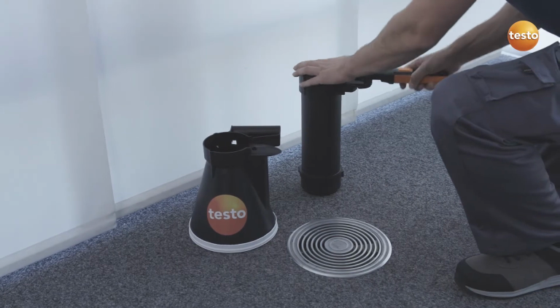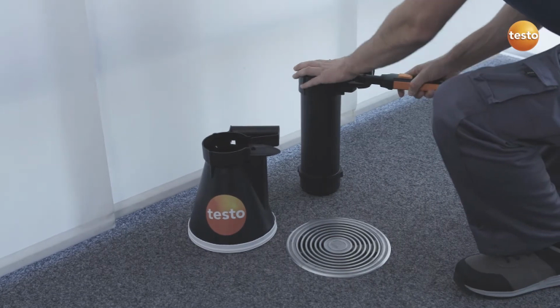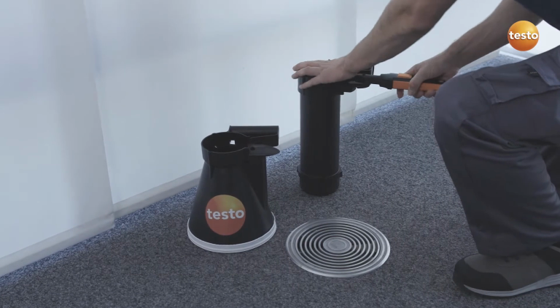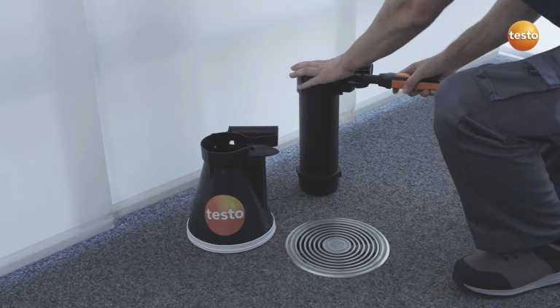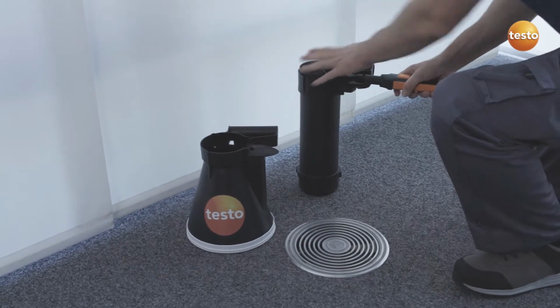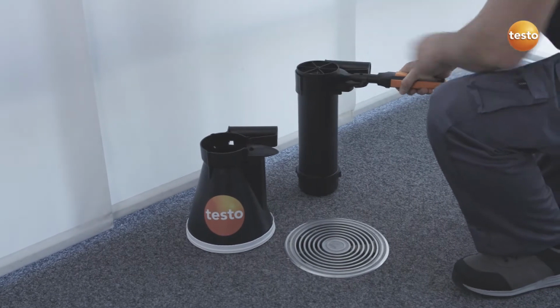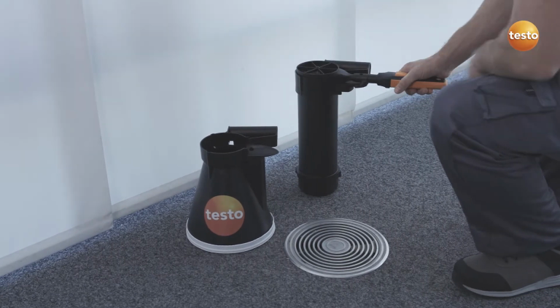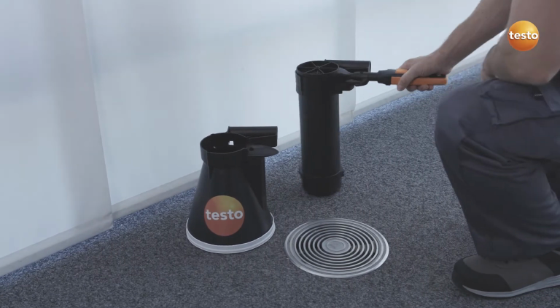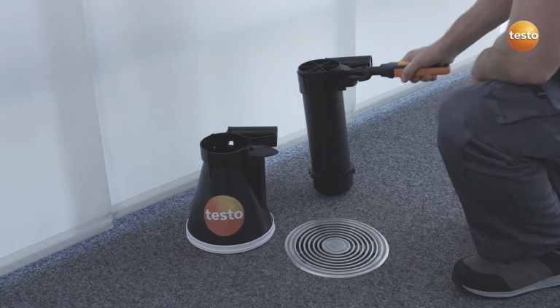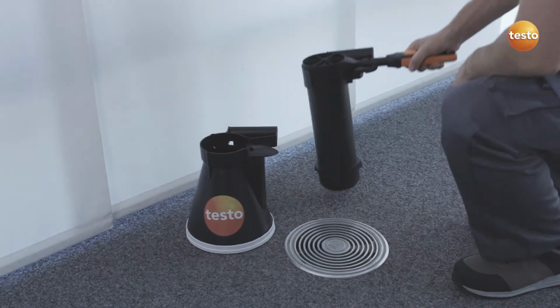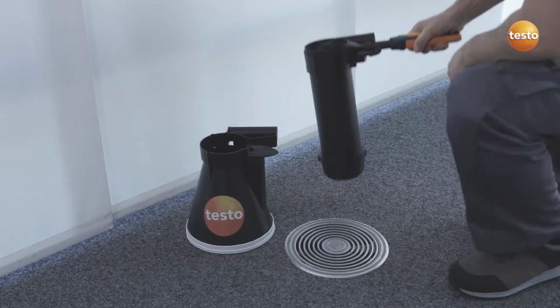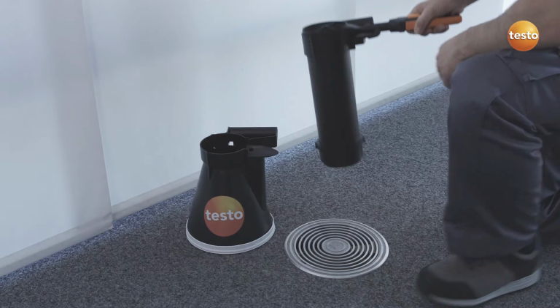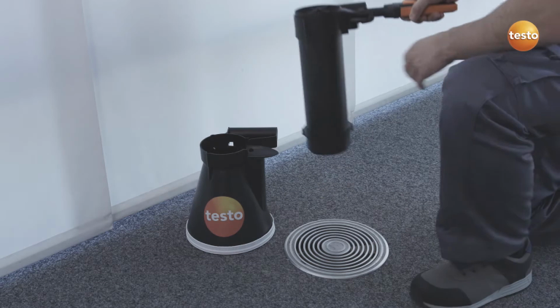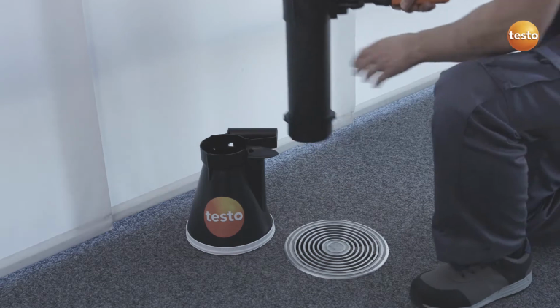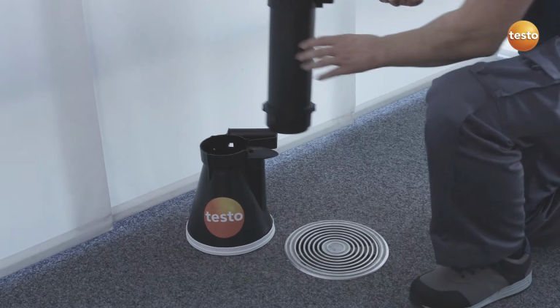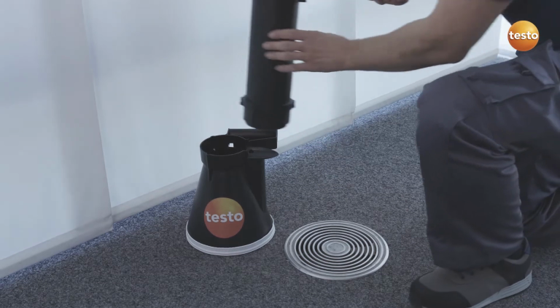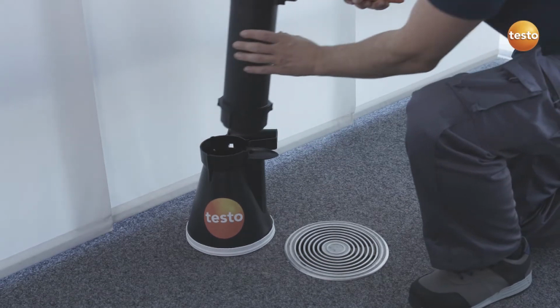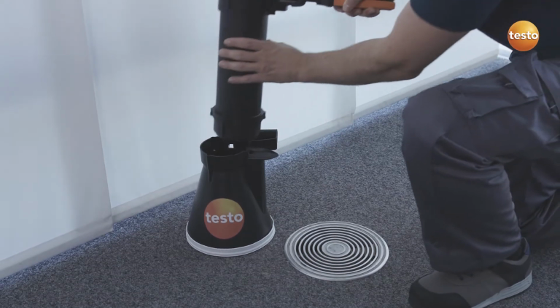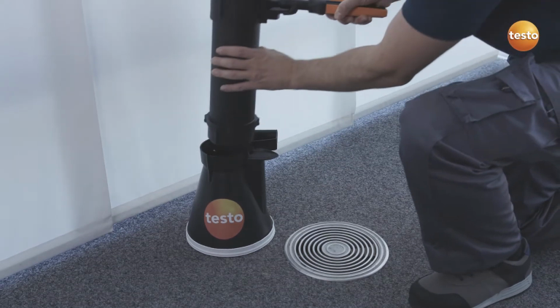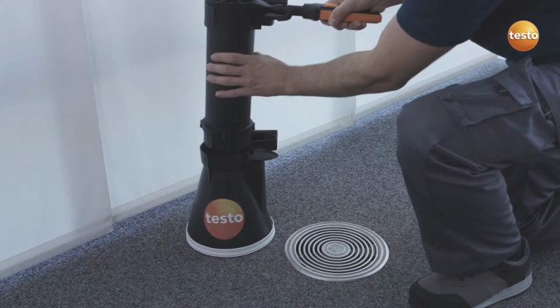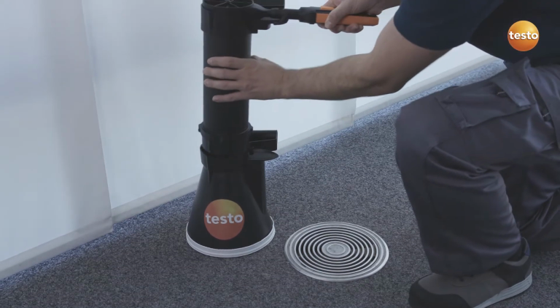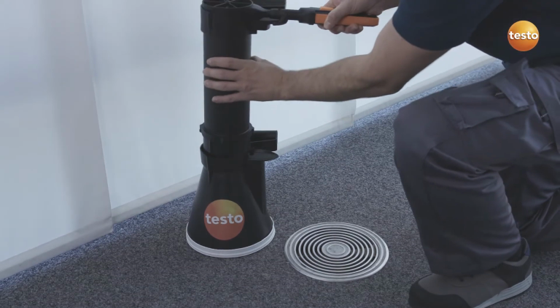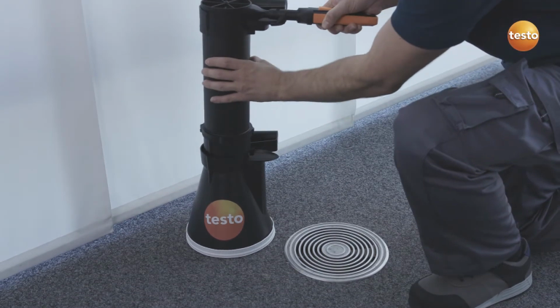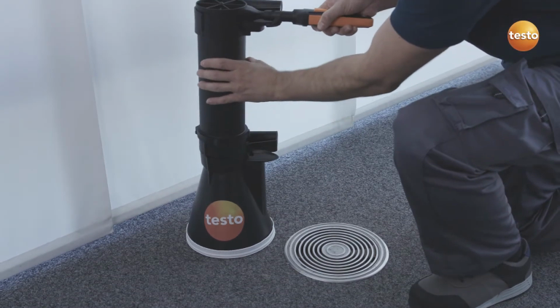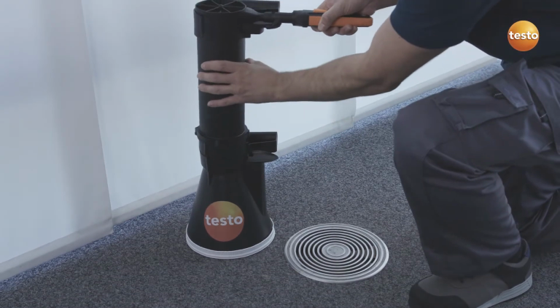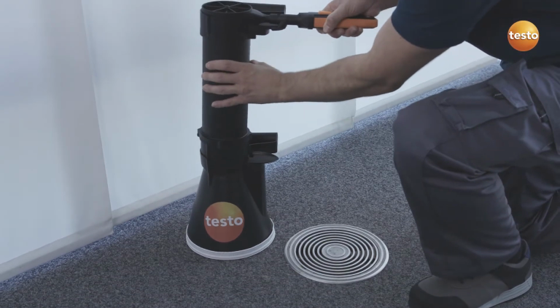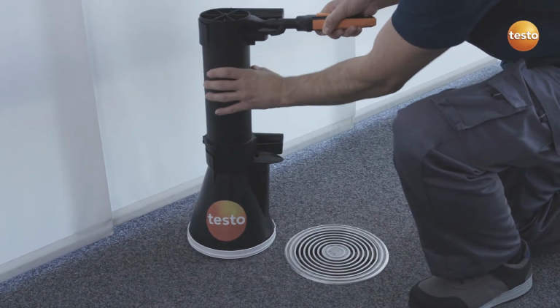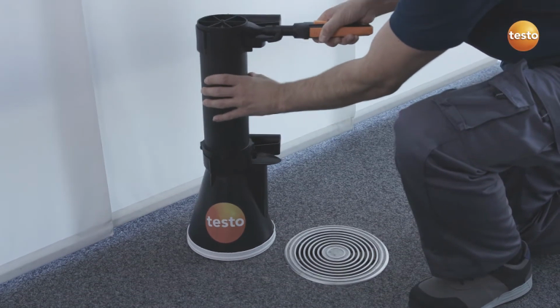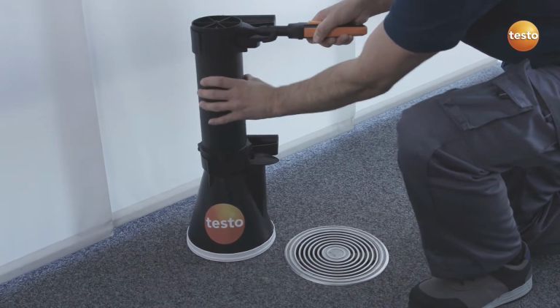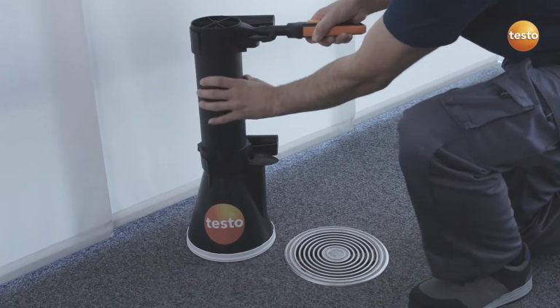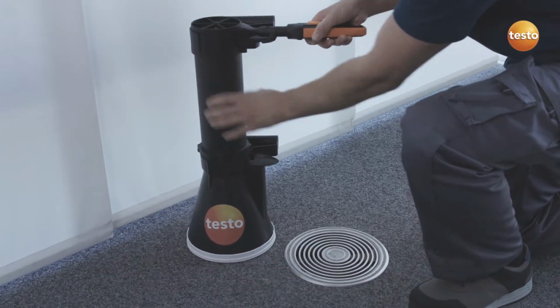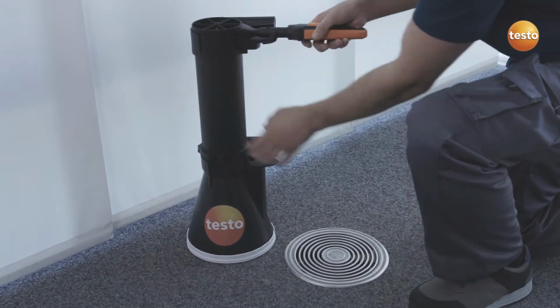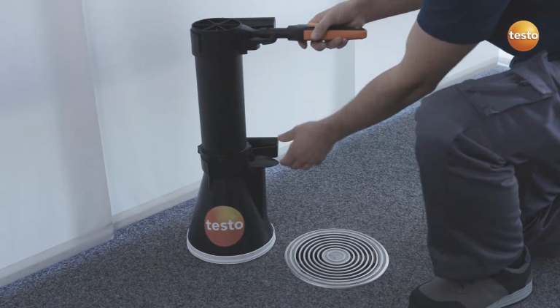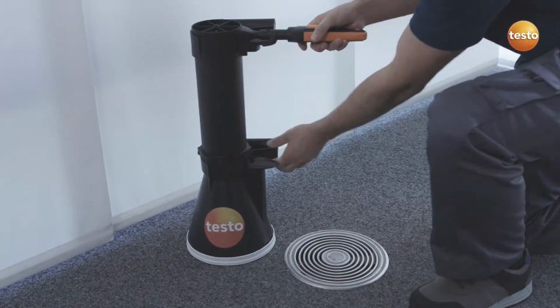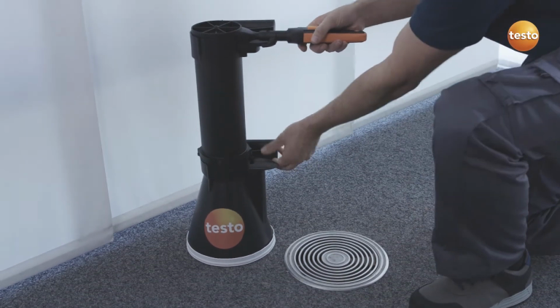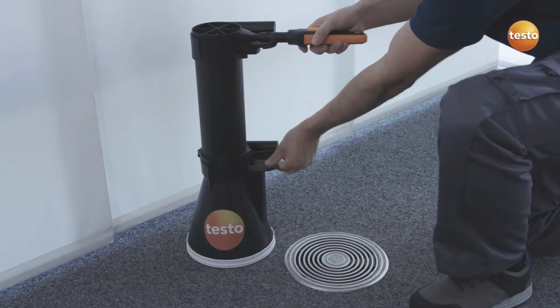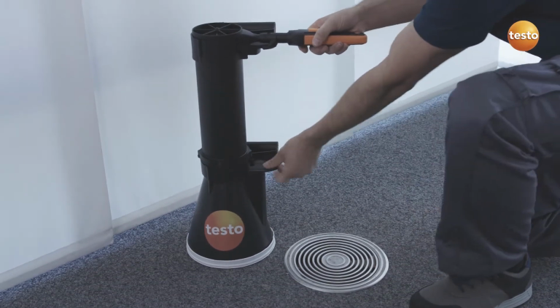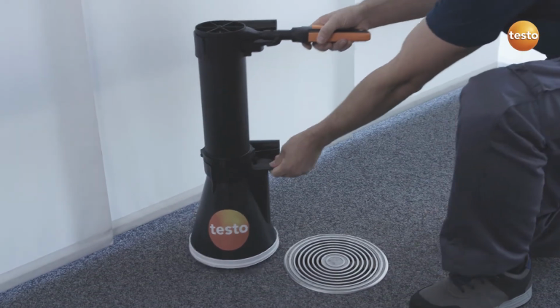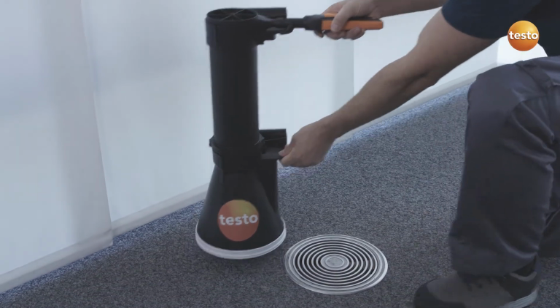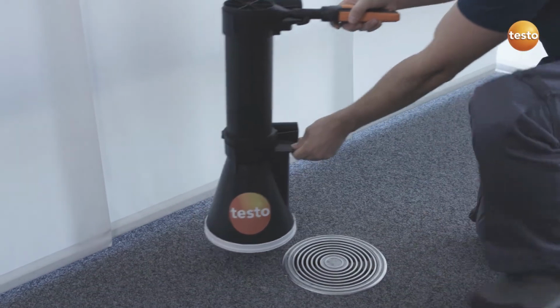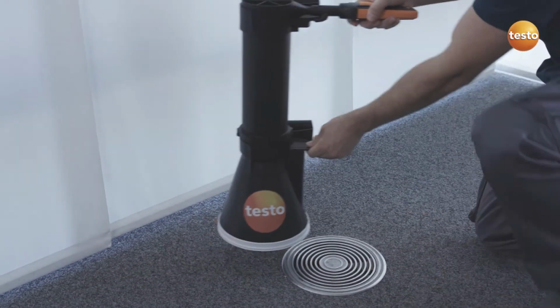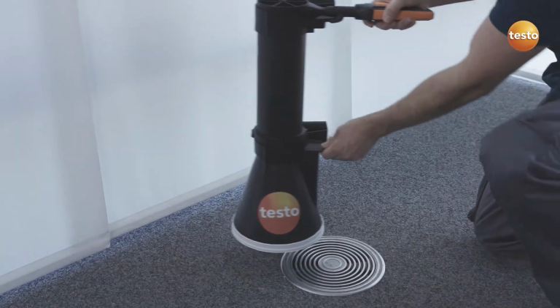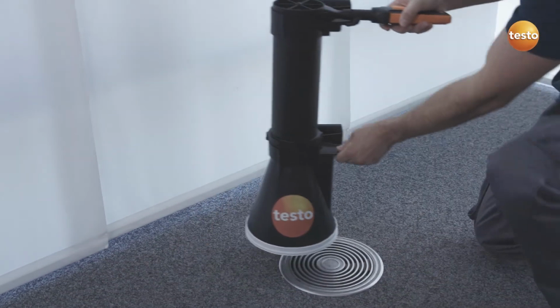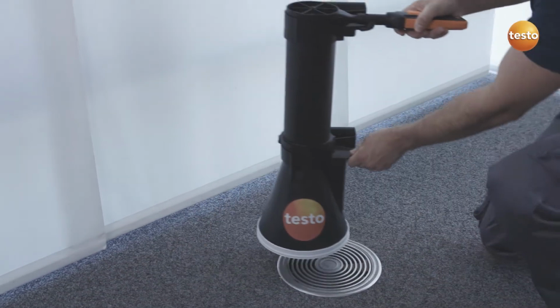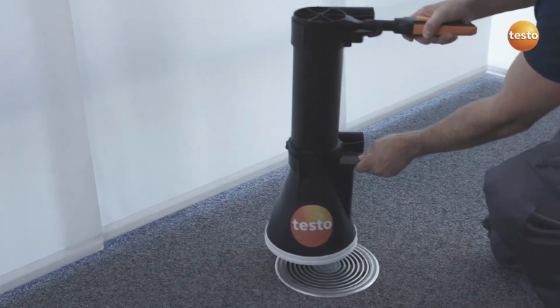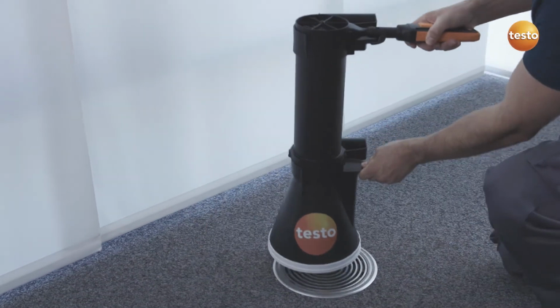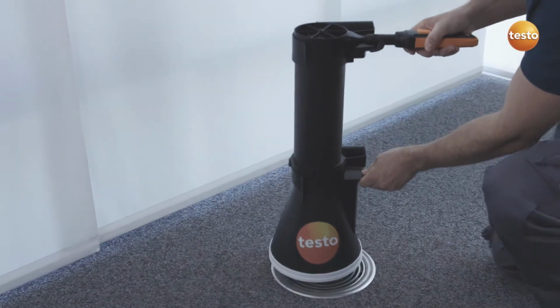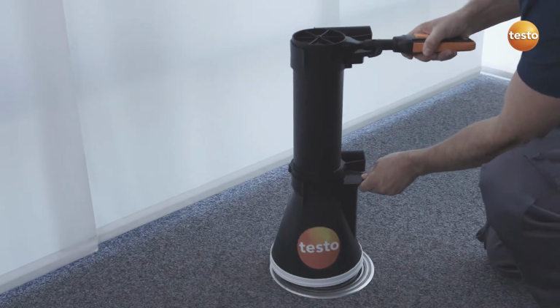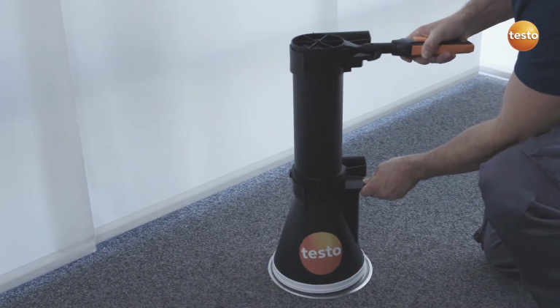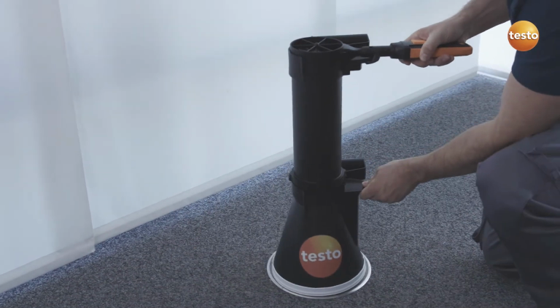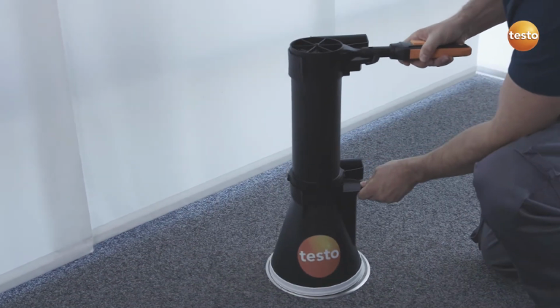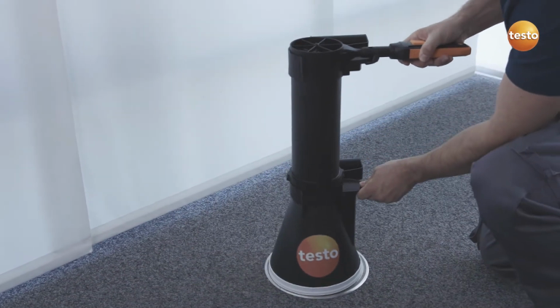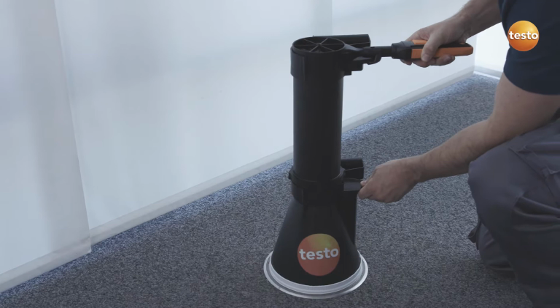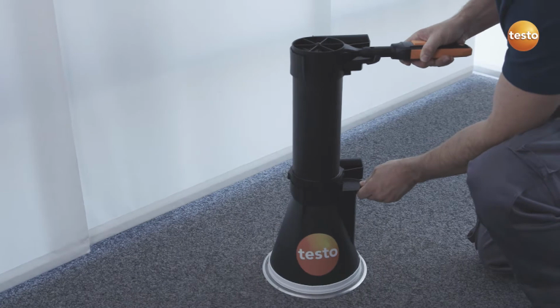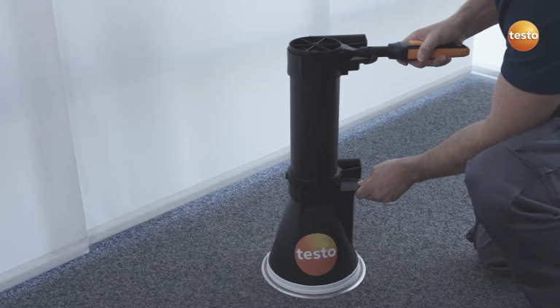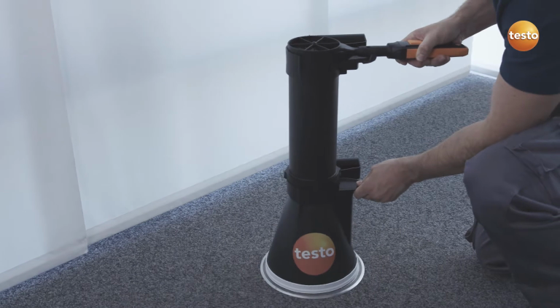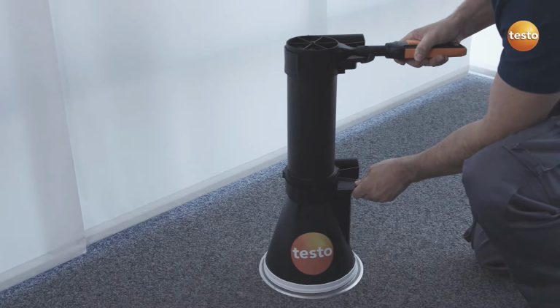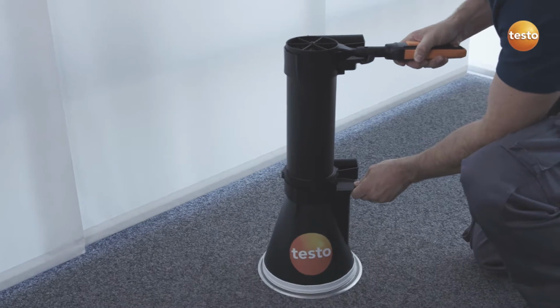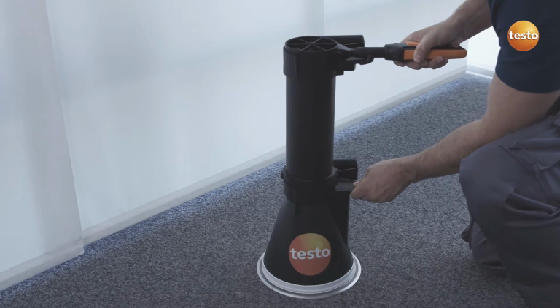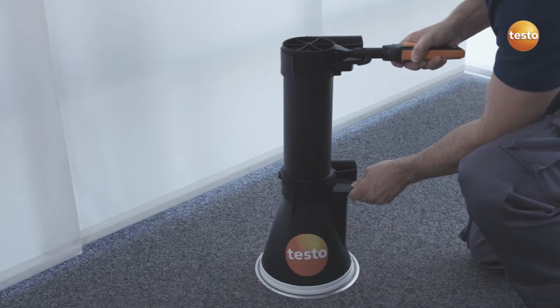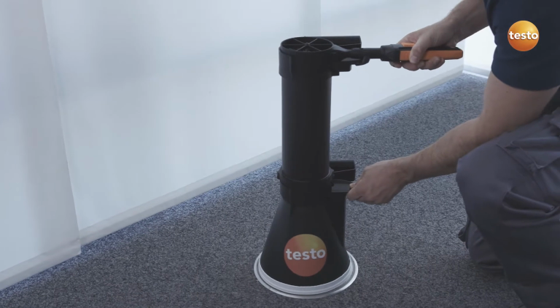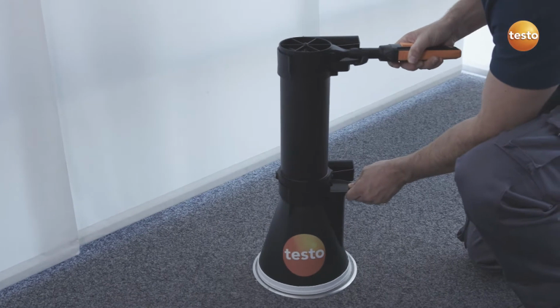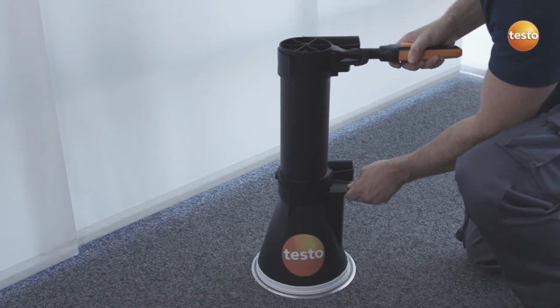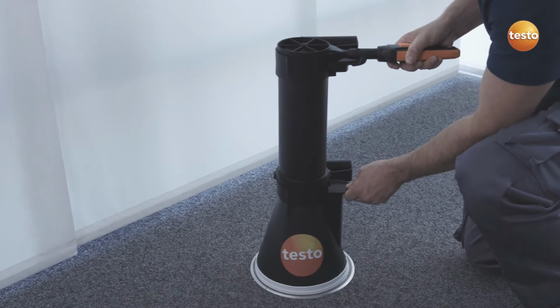And with the combination of the 100 mm vane, the funnel, and the flow straightener, you can obtain exact results even in turbulent flows.